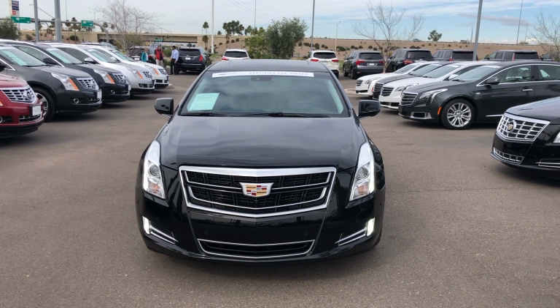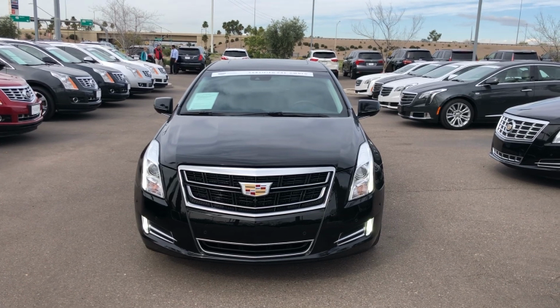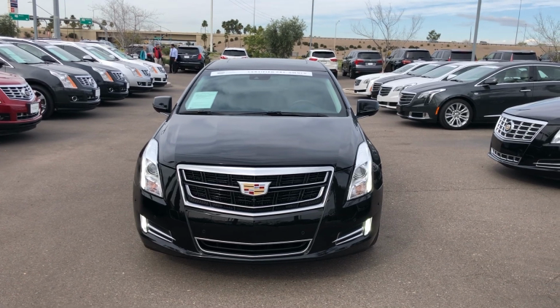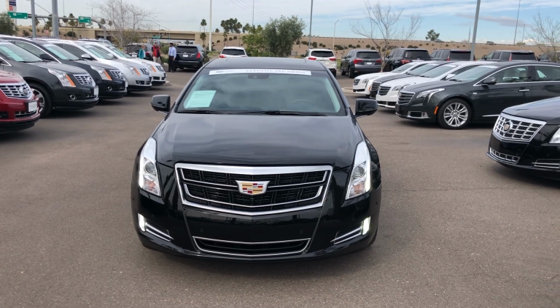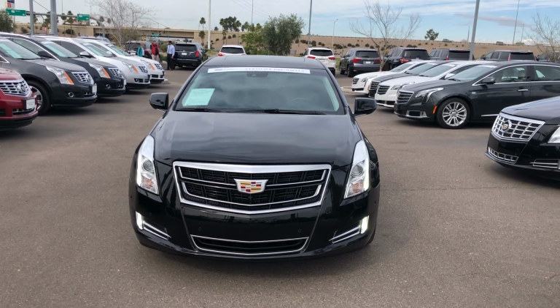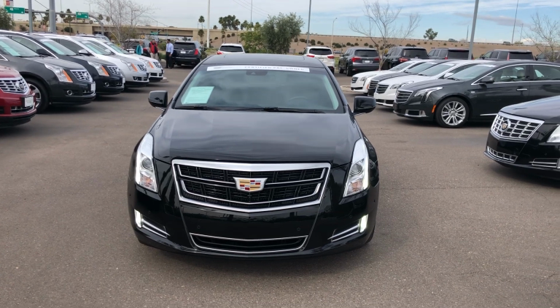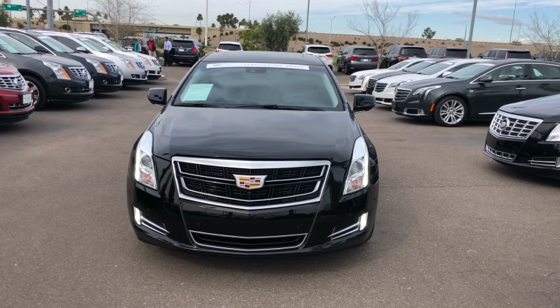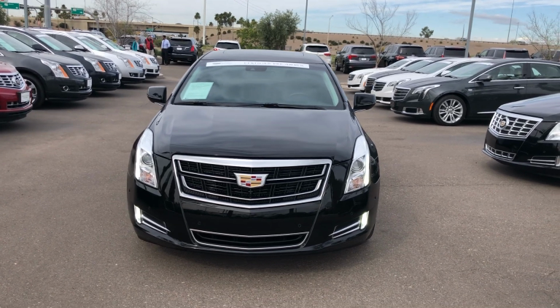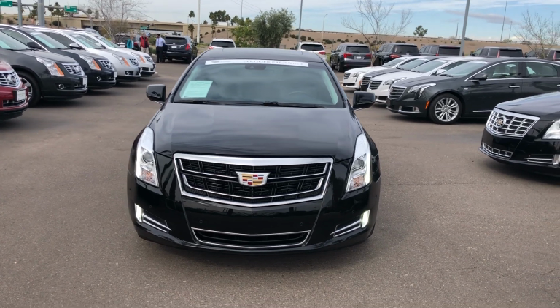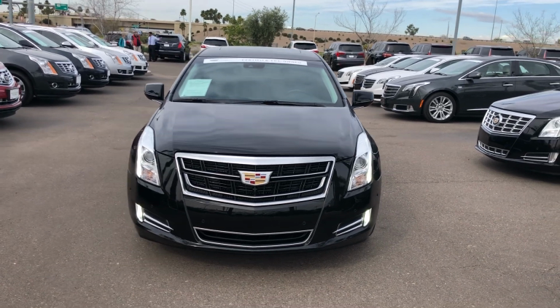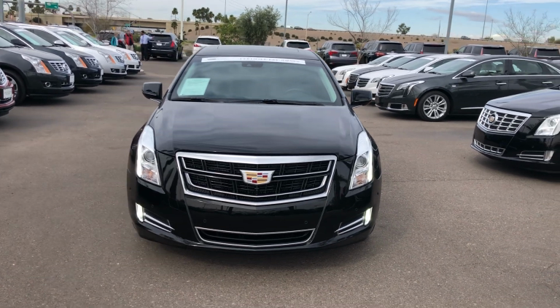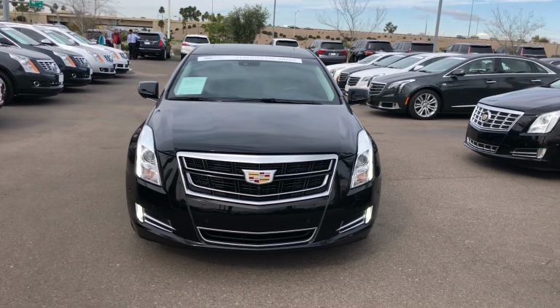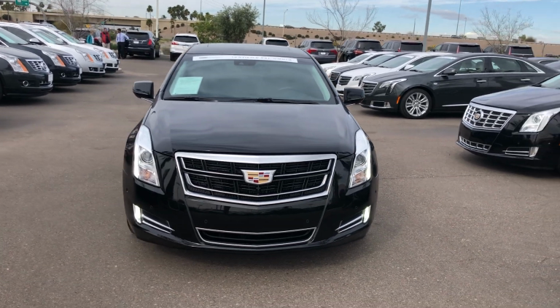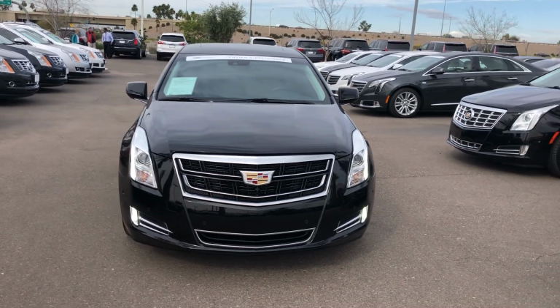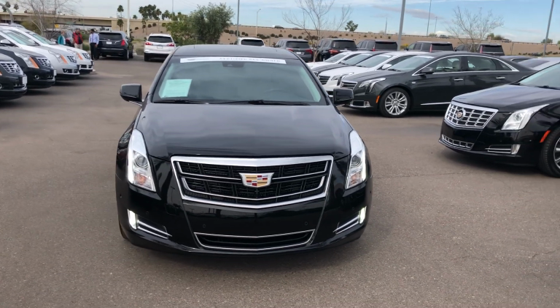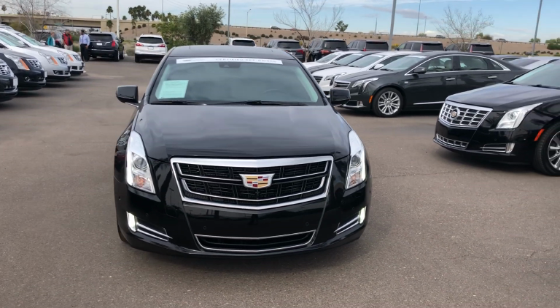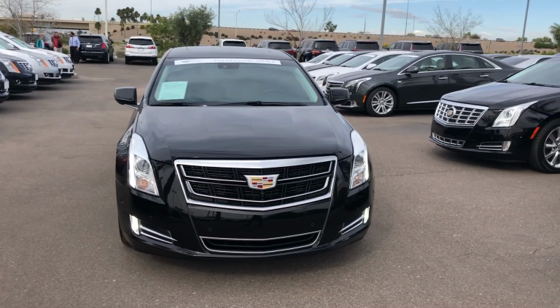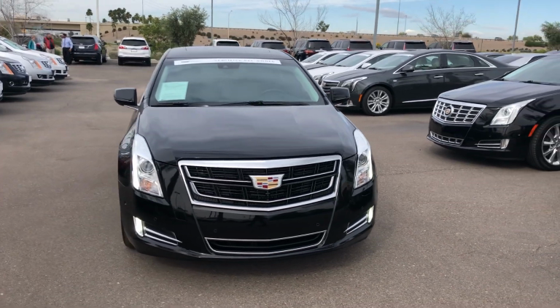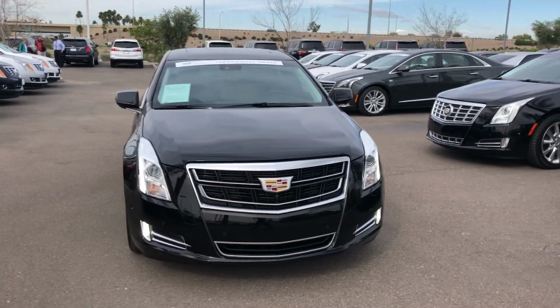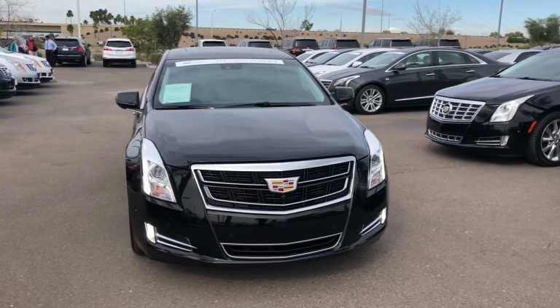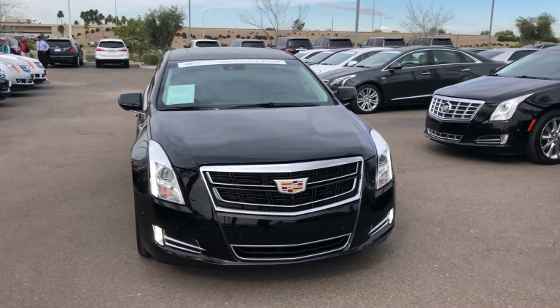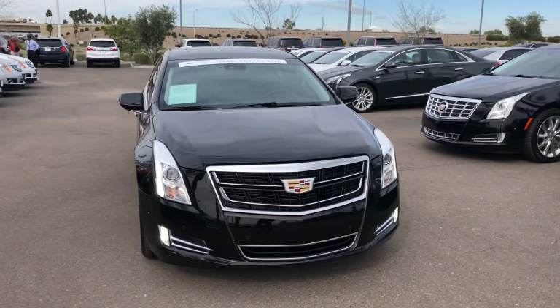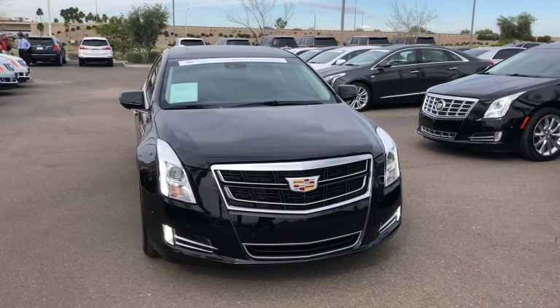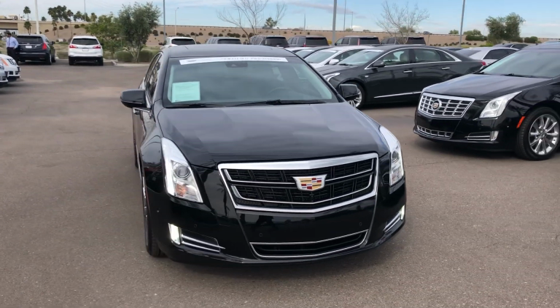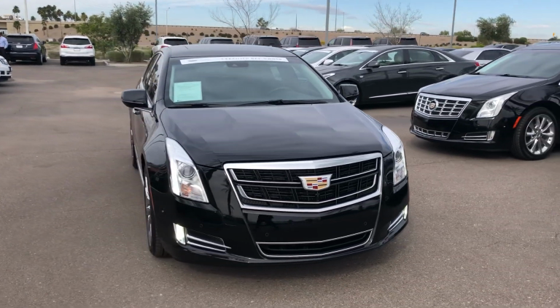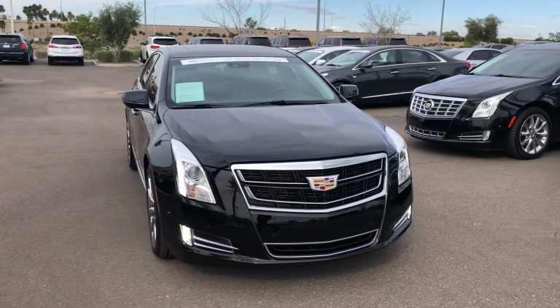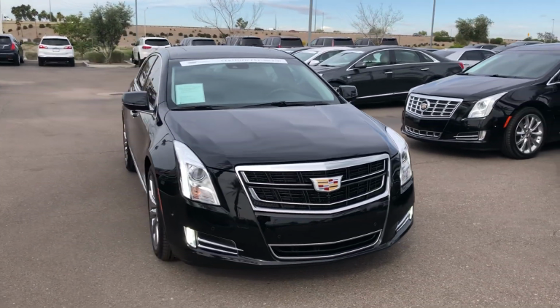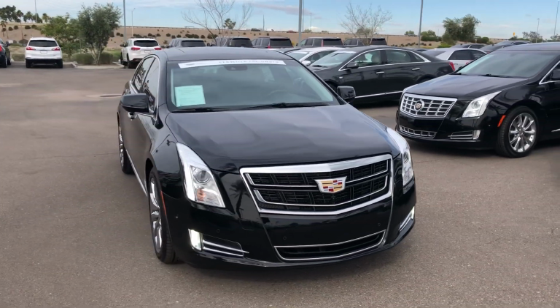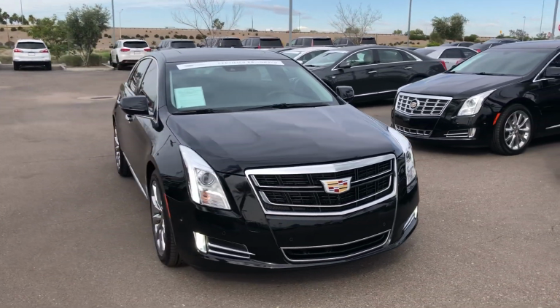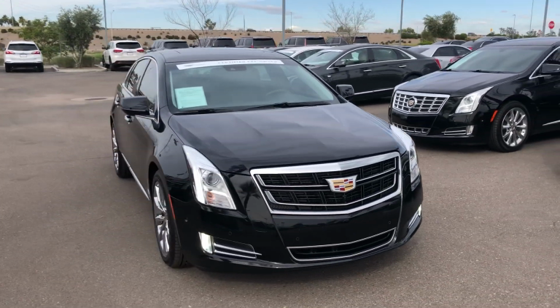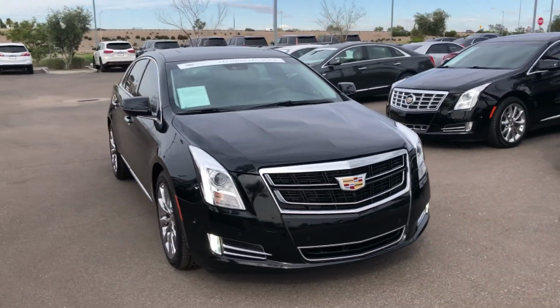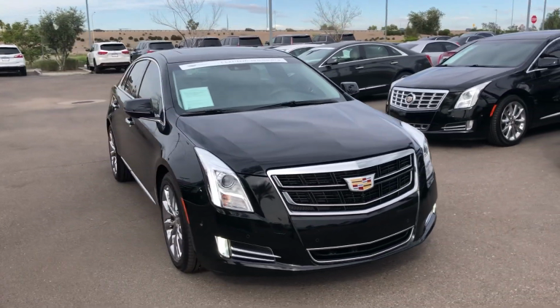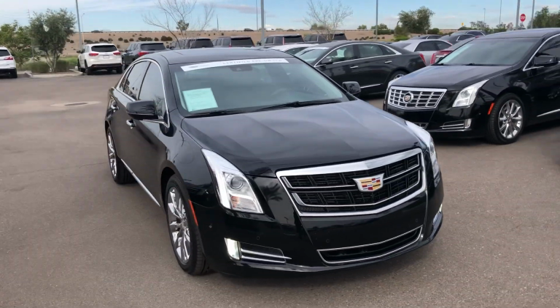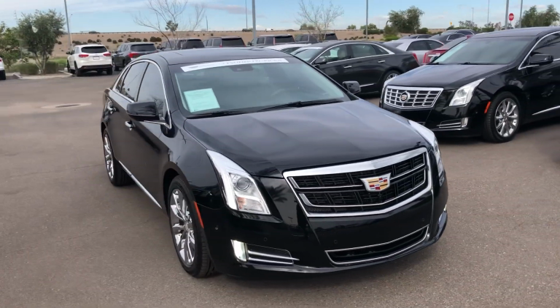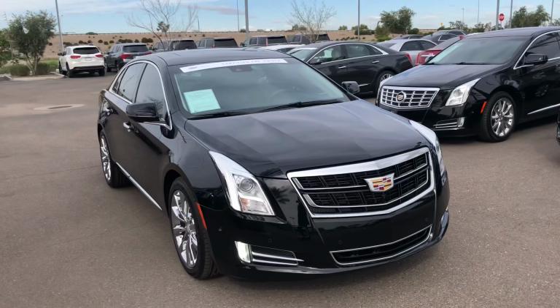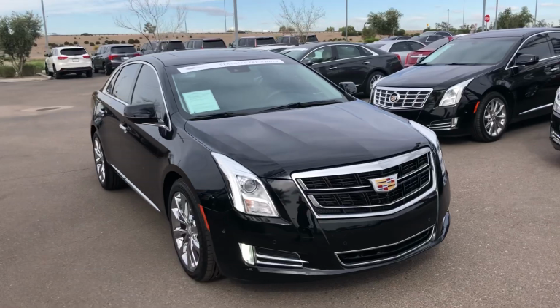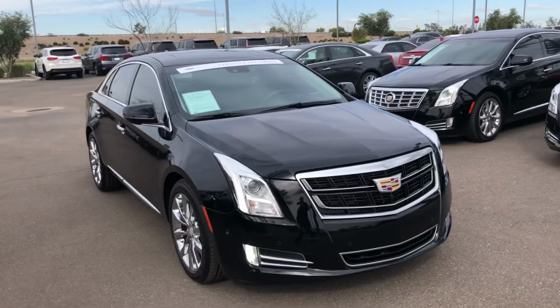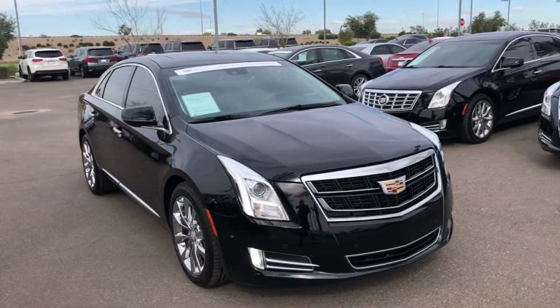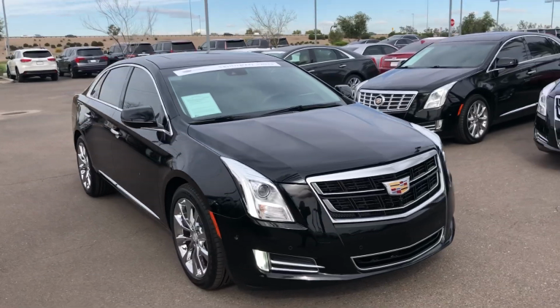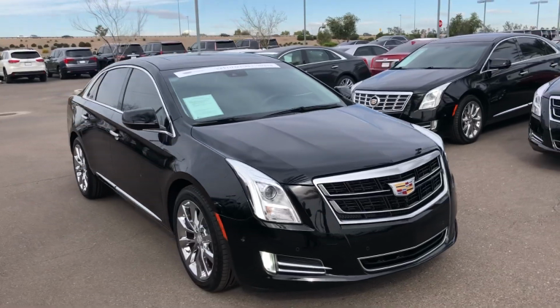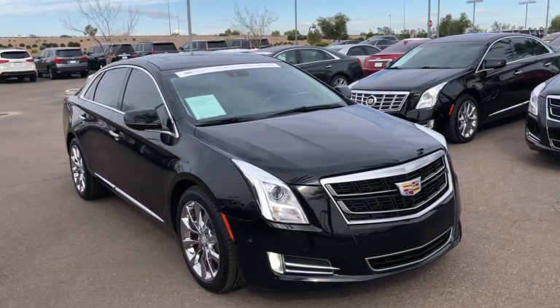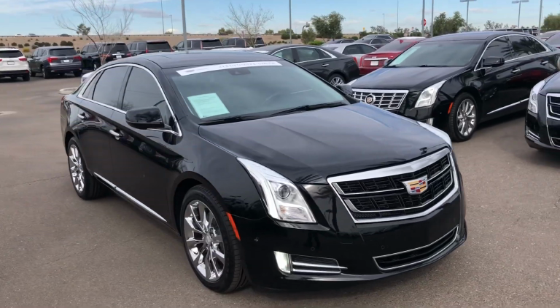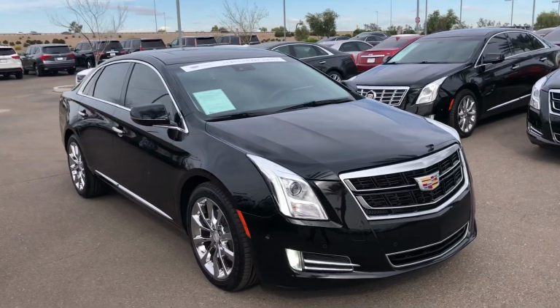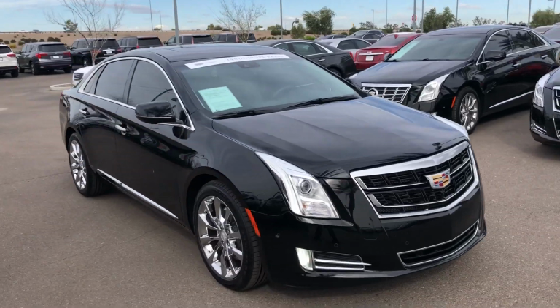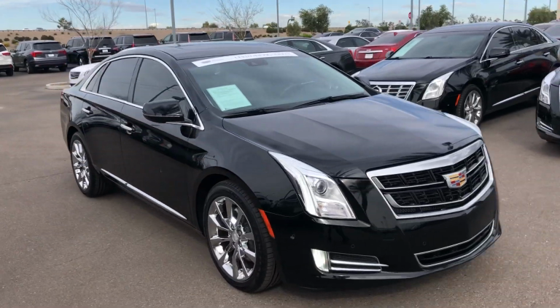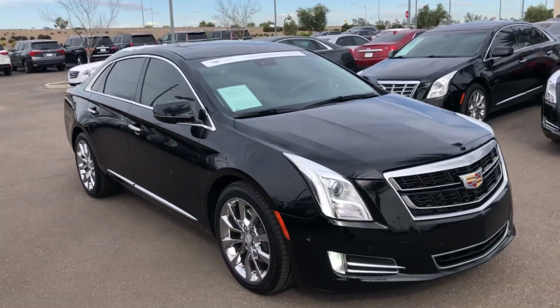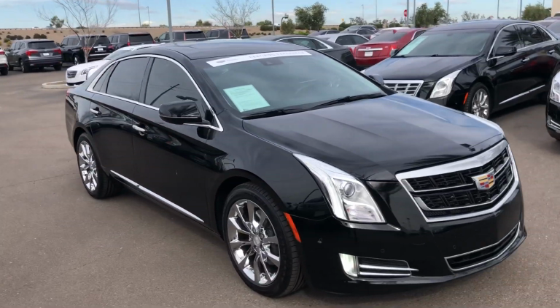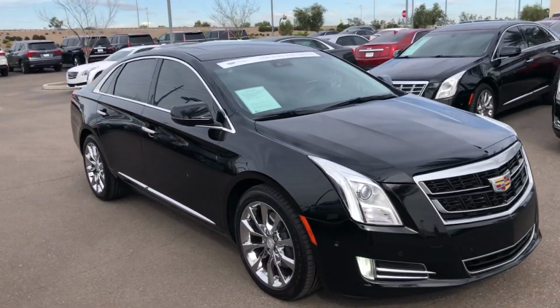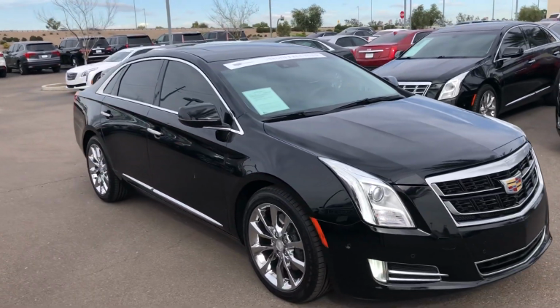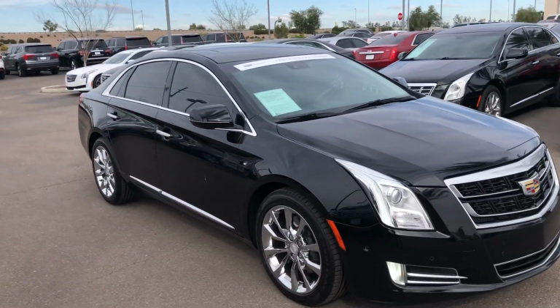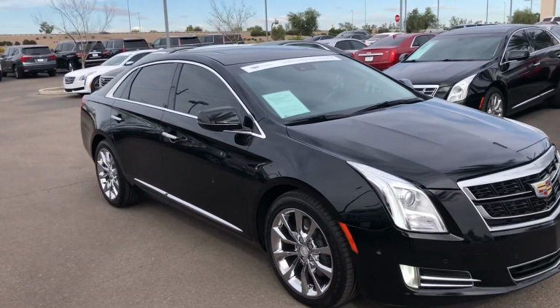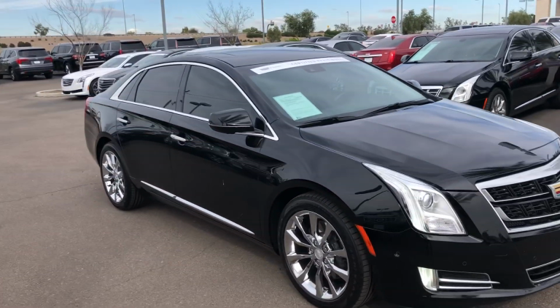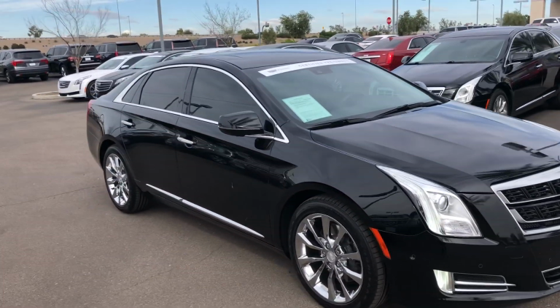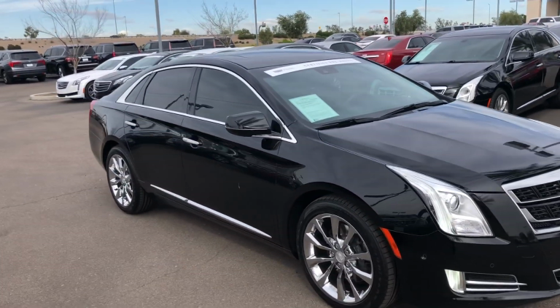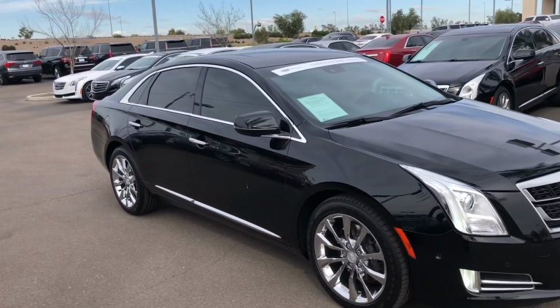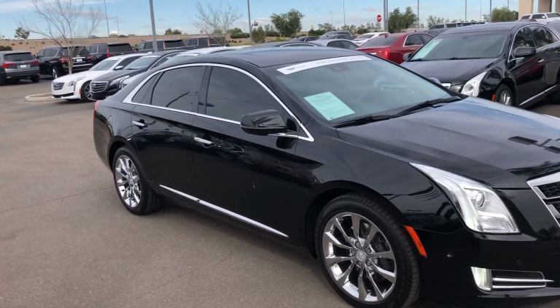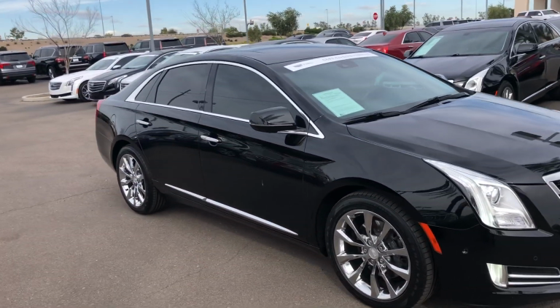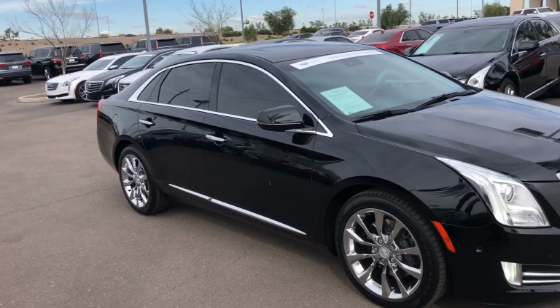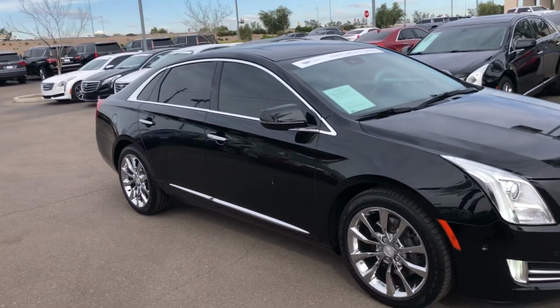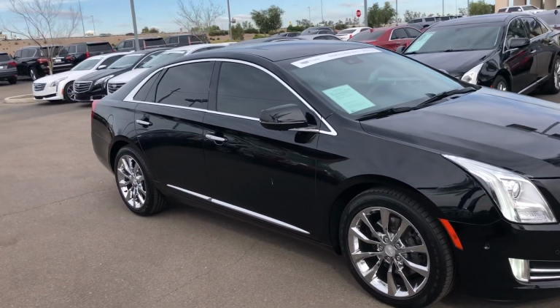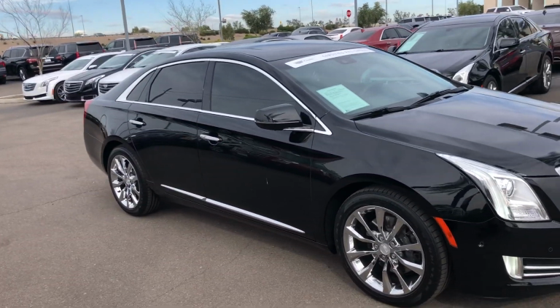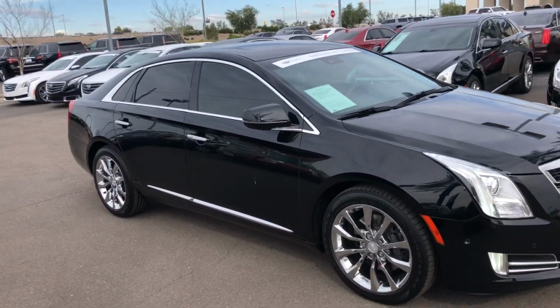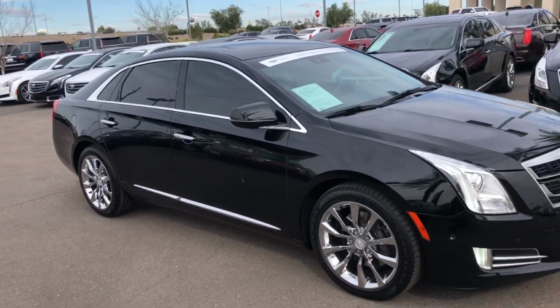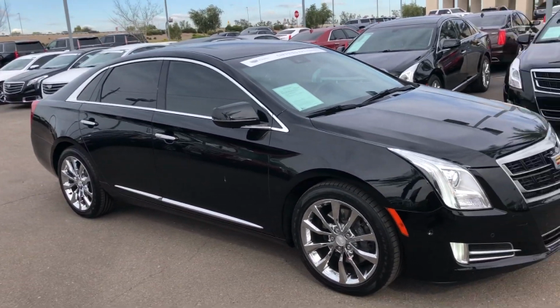Hi Thomas, my name is Chris Hancock with Arrowhead Cadillac in Glendale. Just making a real quick personalized video for you of the 2016 Cadillac XTS.